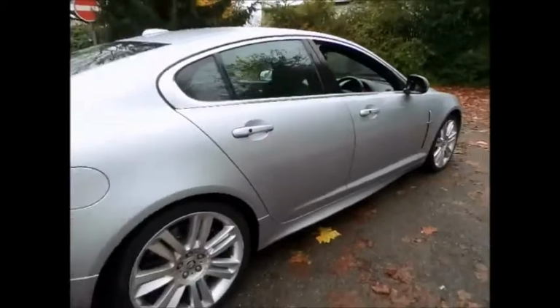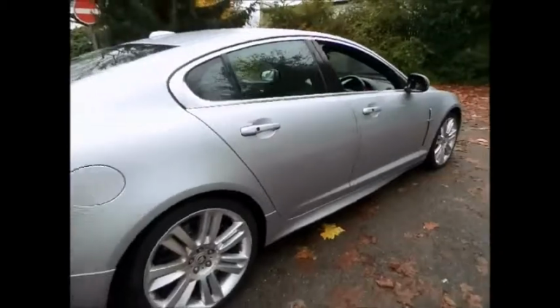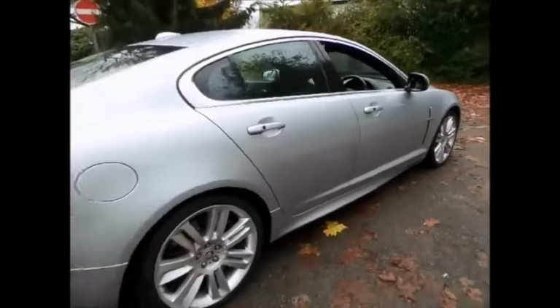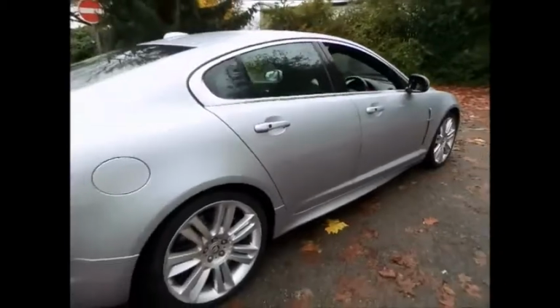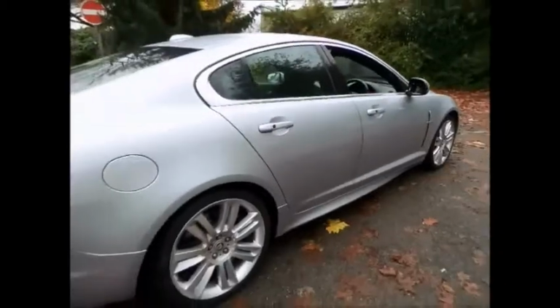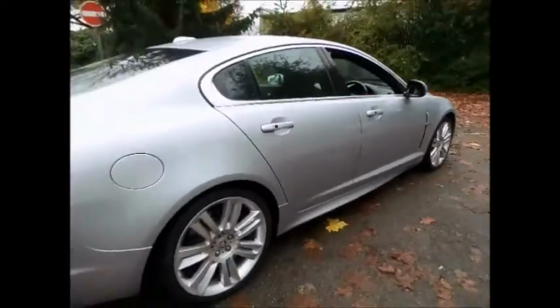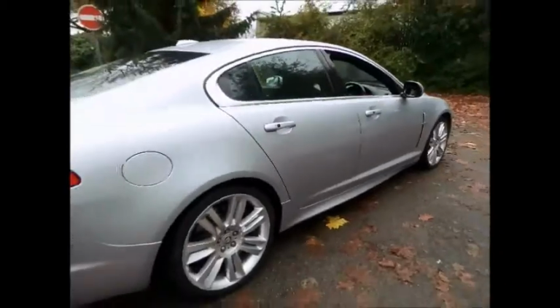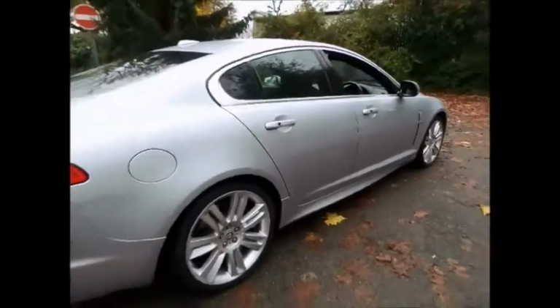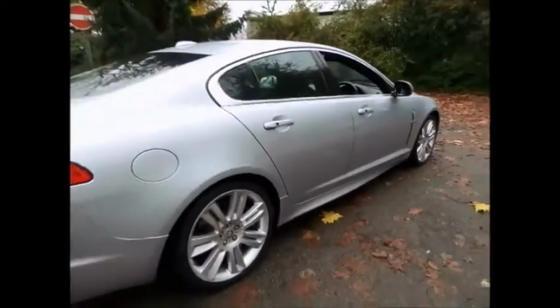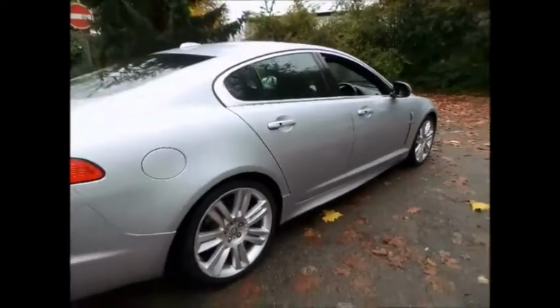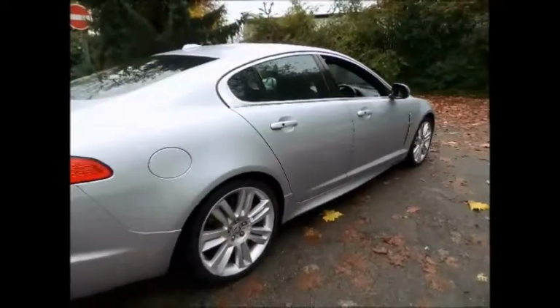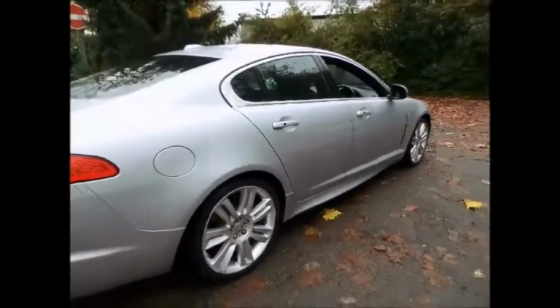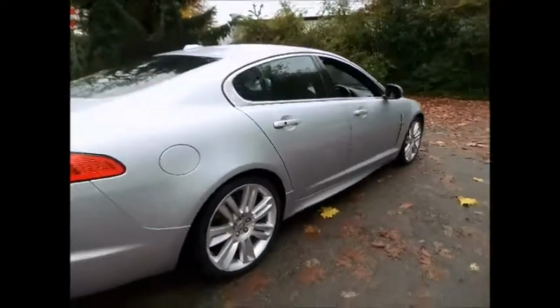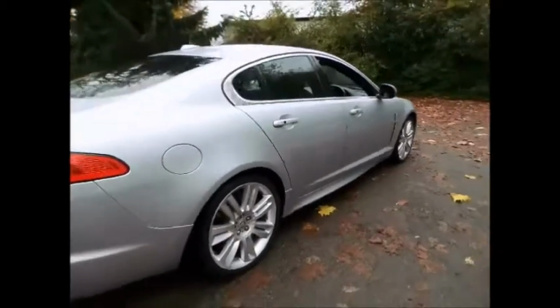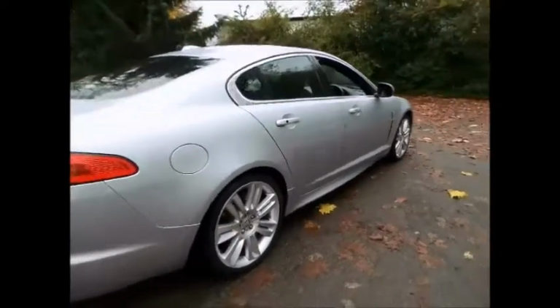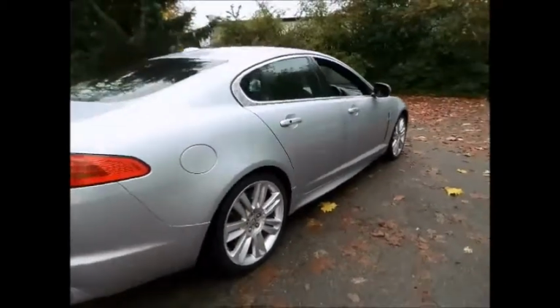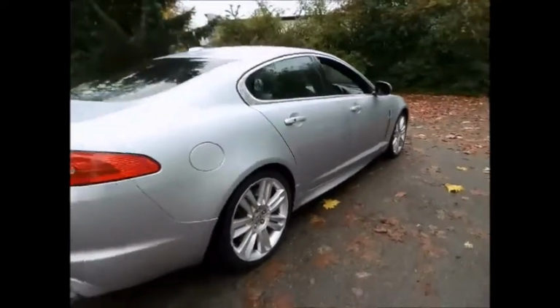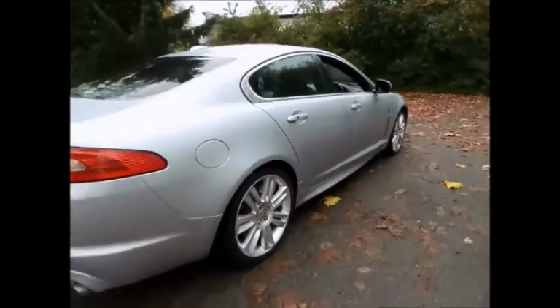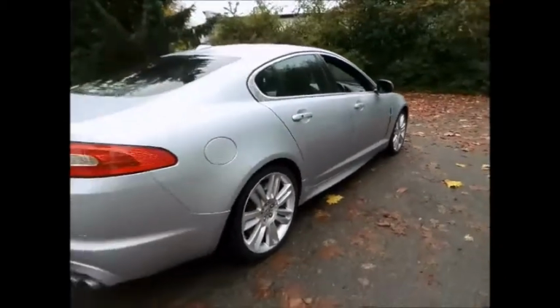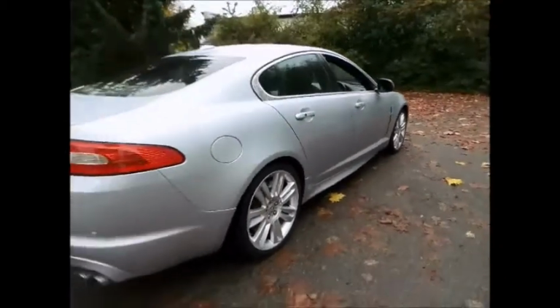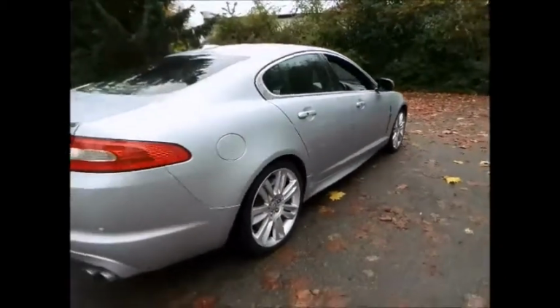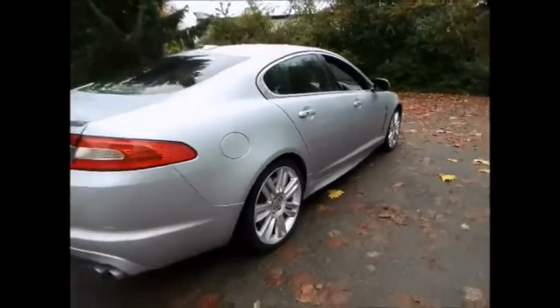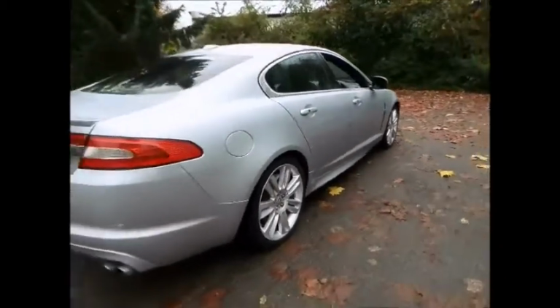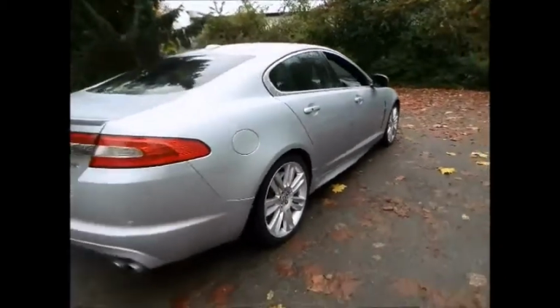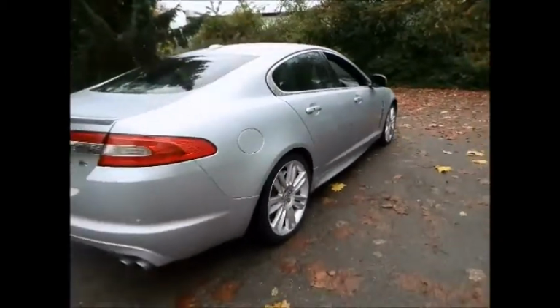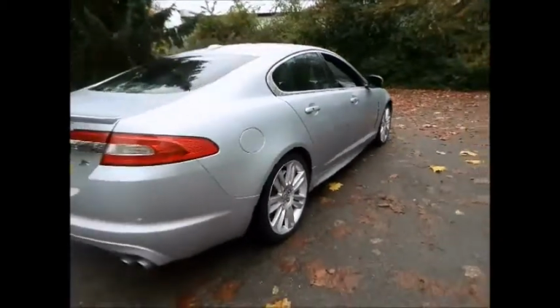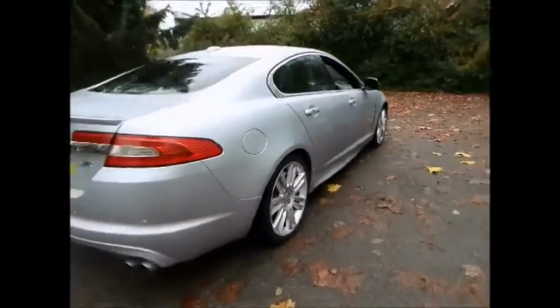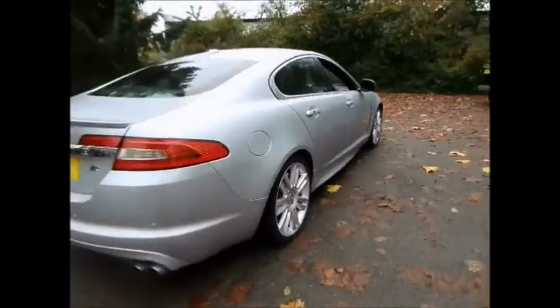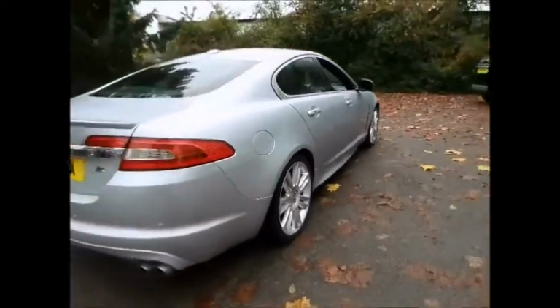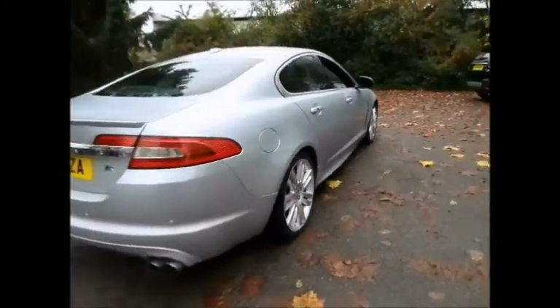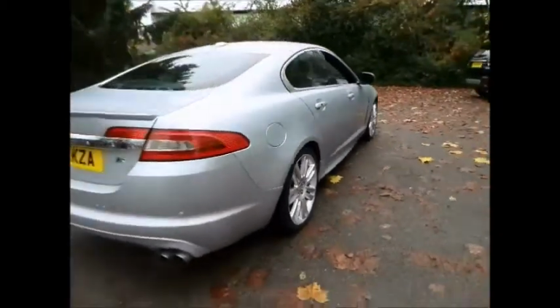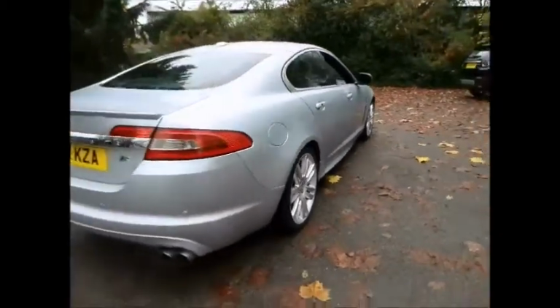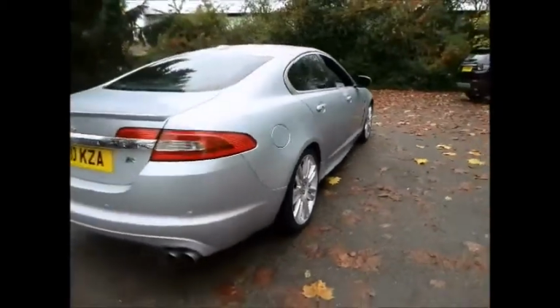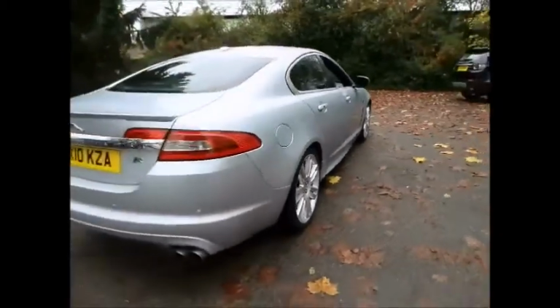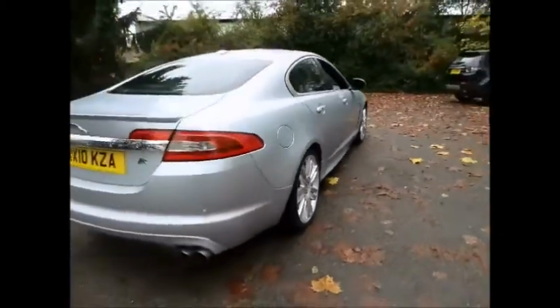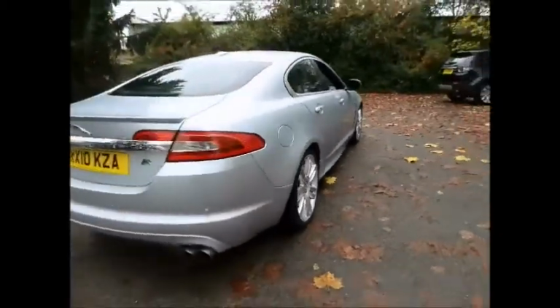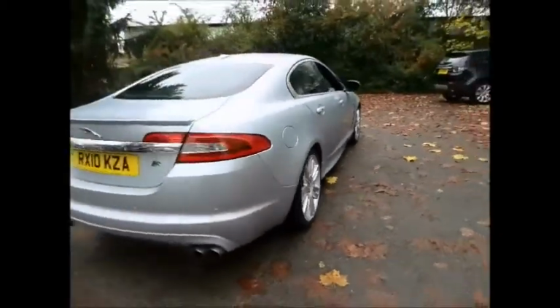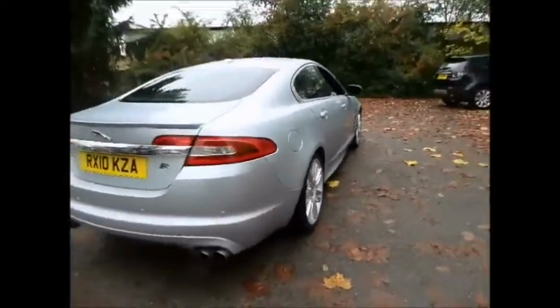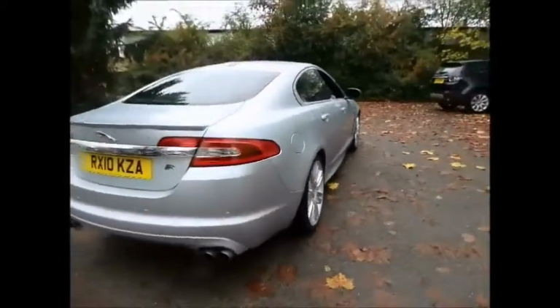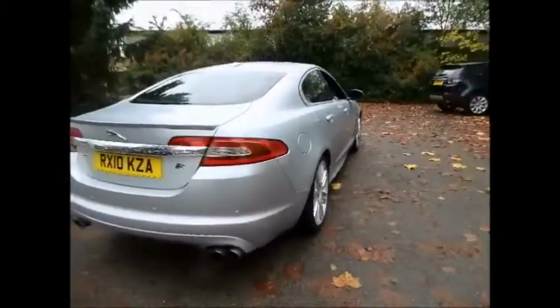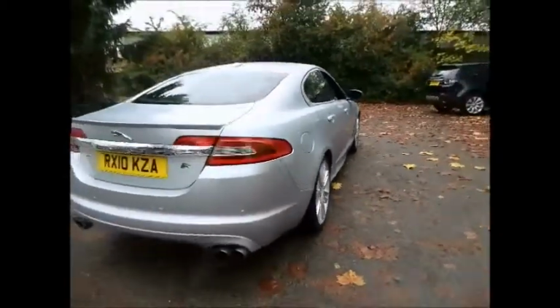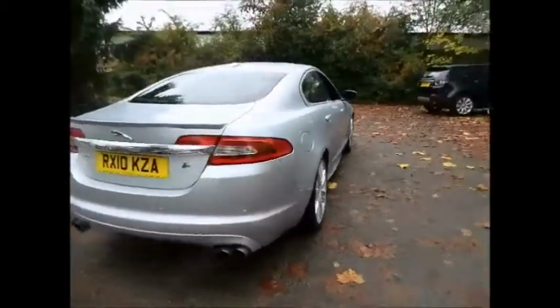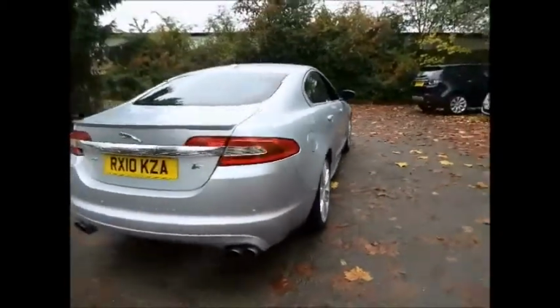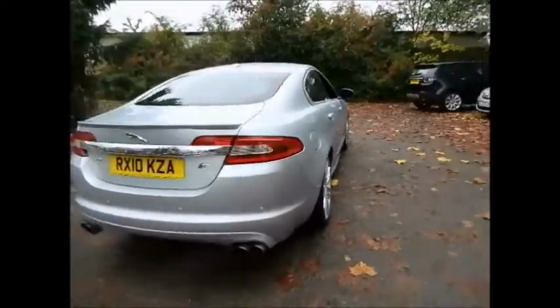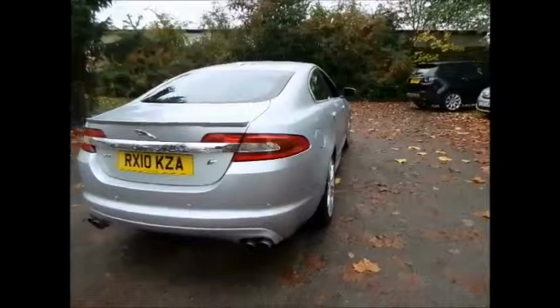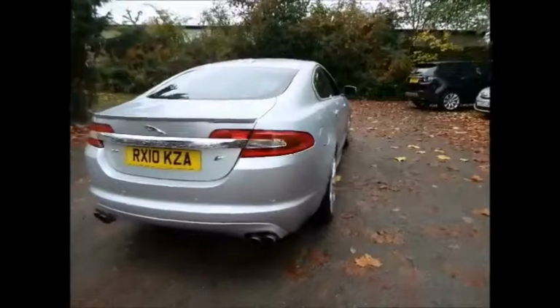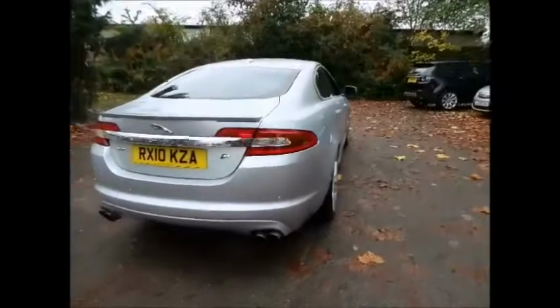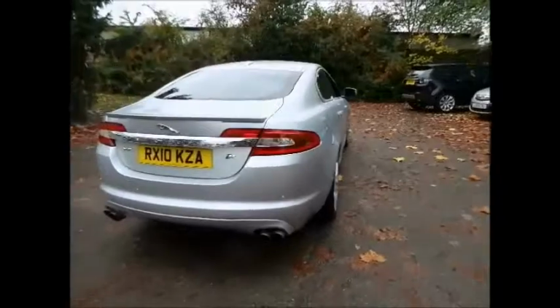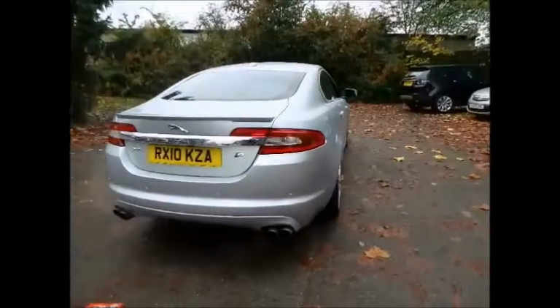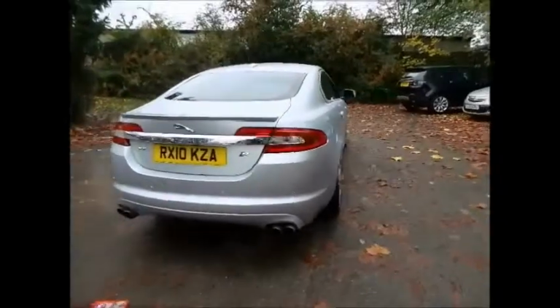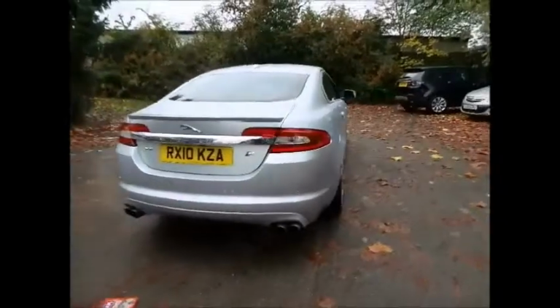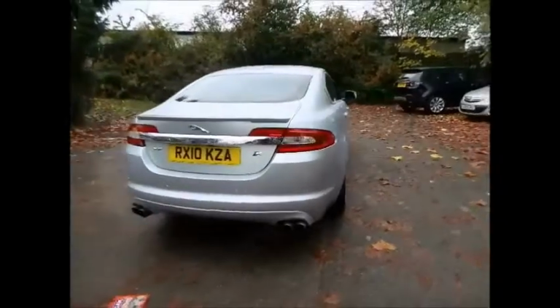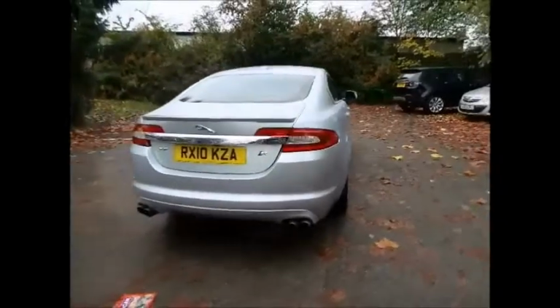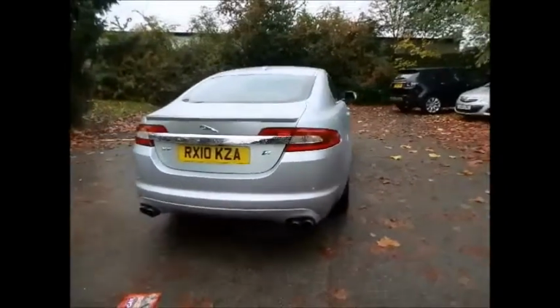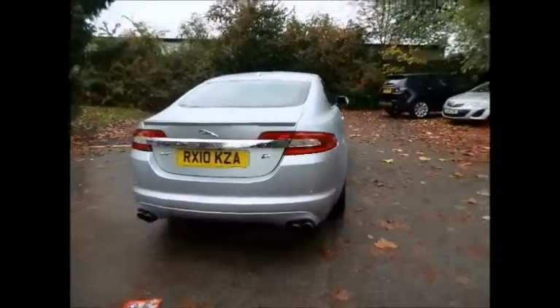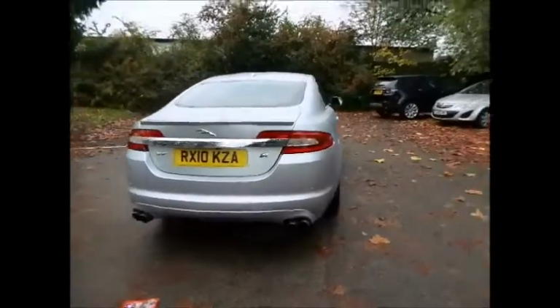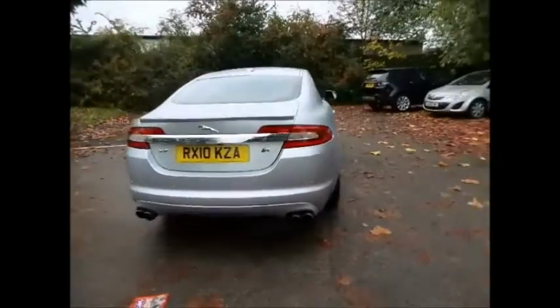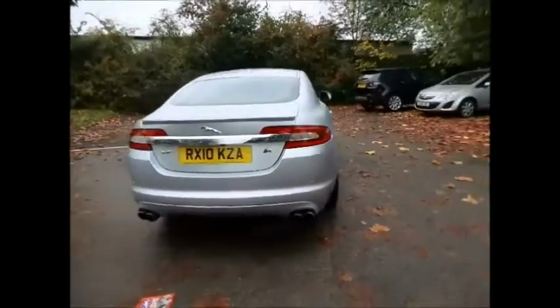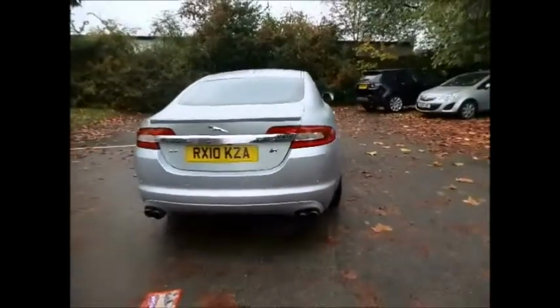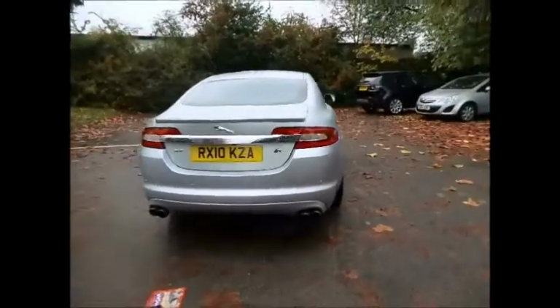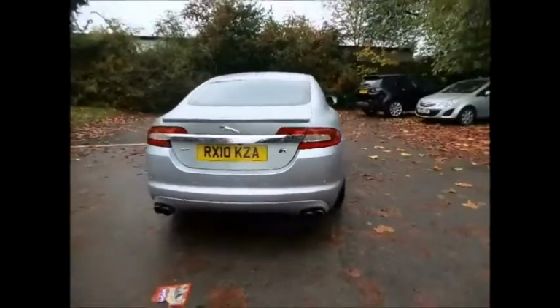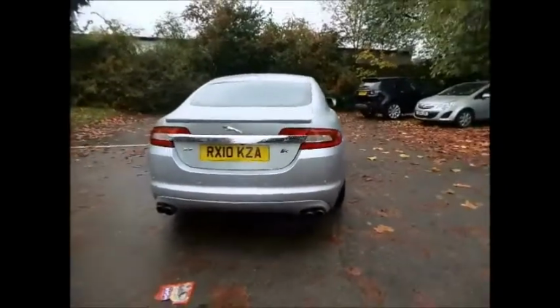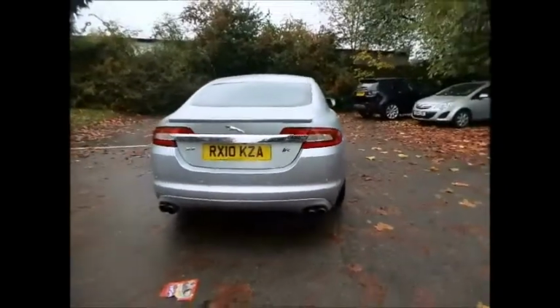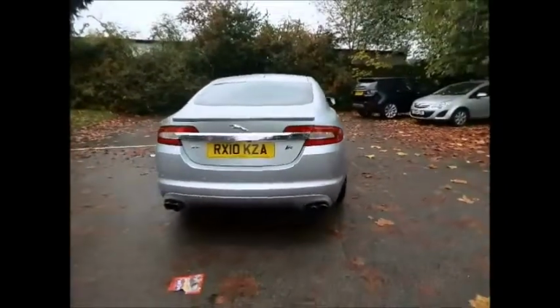The XF-R is the pinnacle of Jaguar performance, delivering 0-60 speed in a blistering 4.7 seconds.